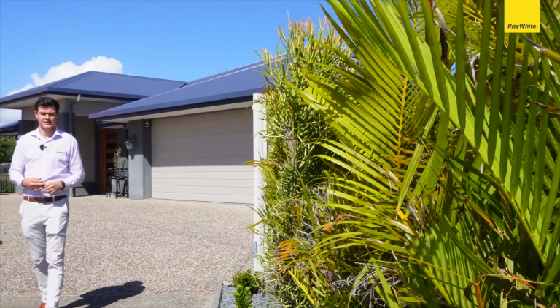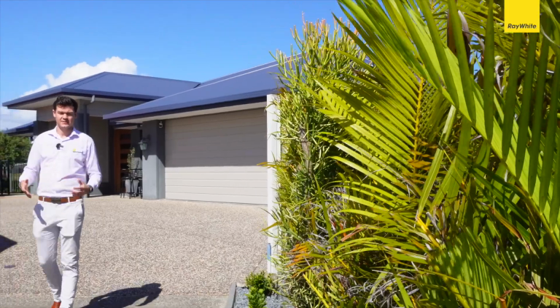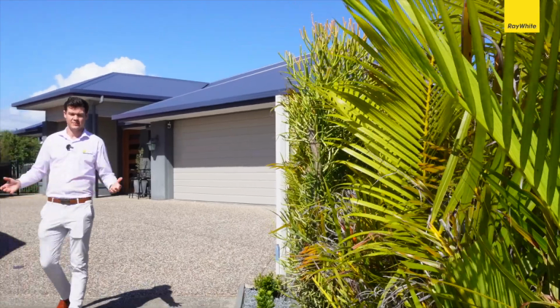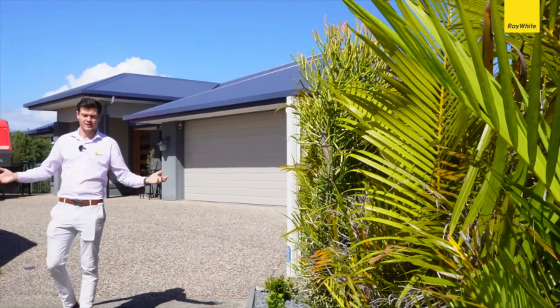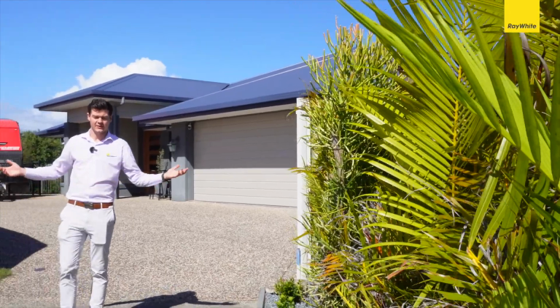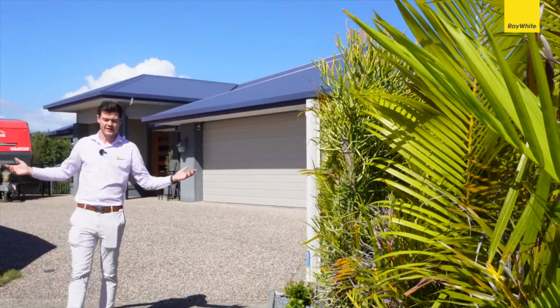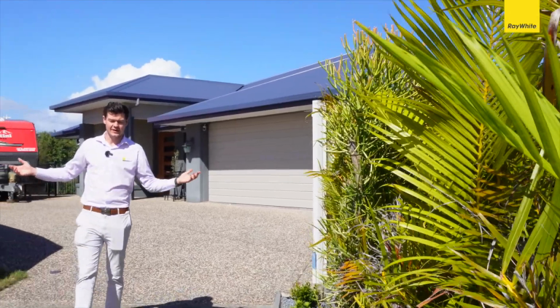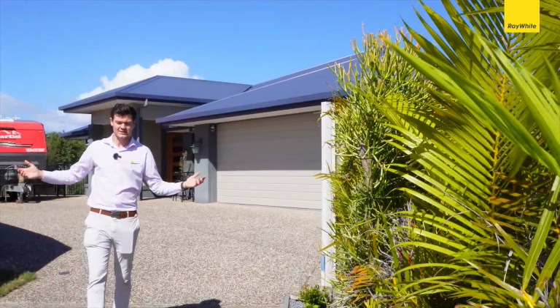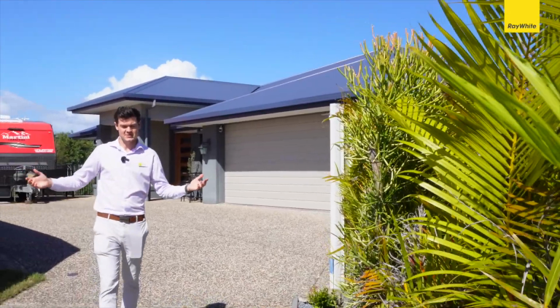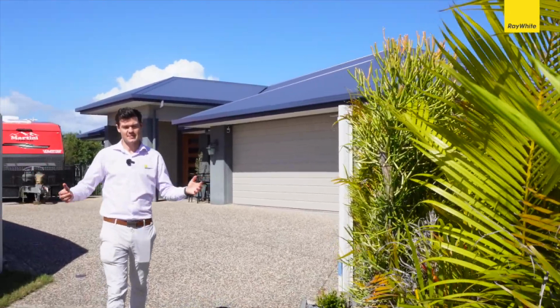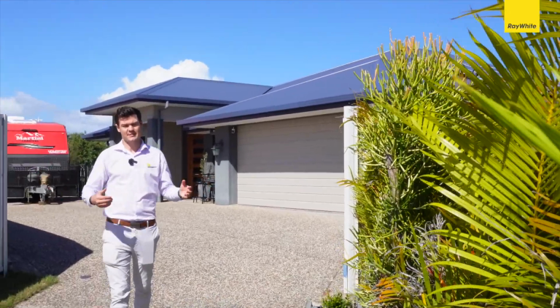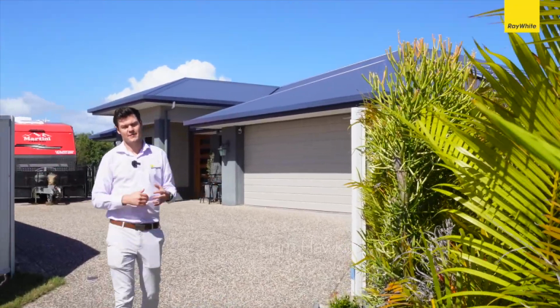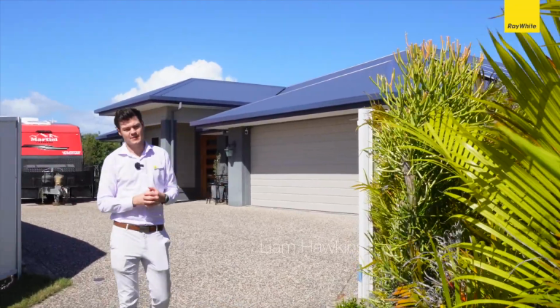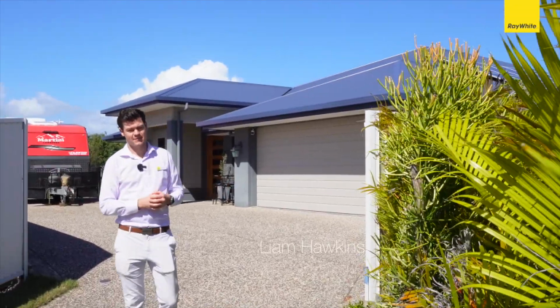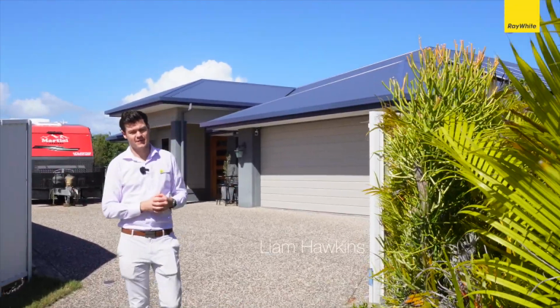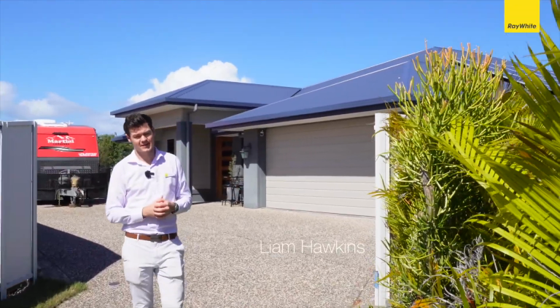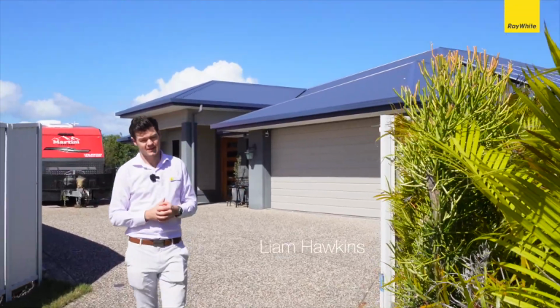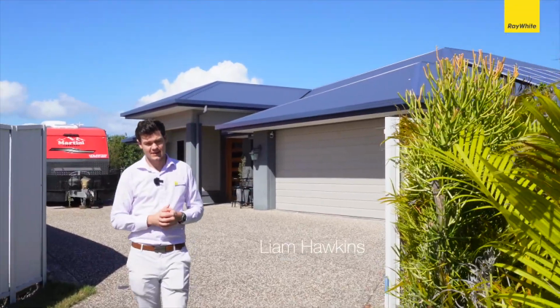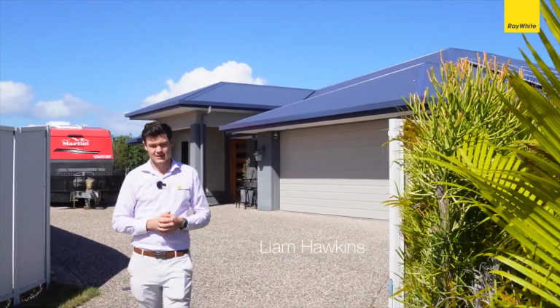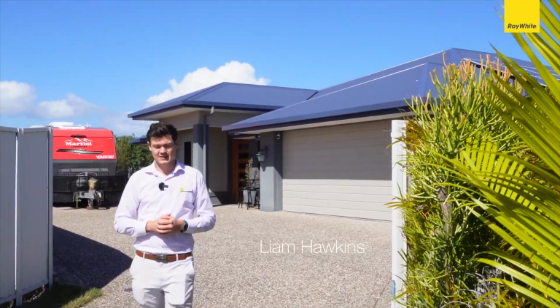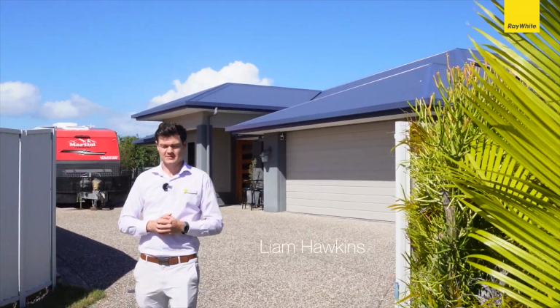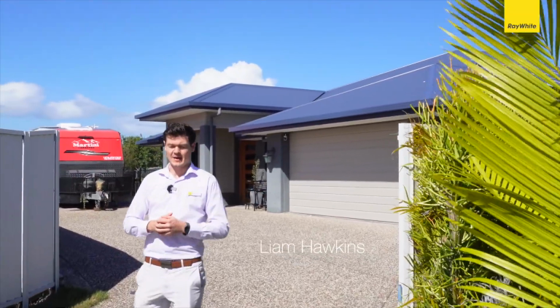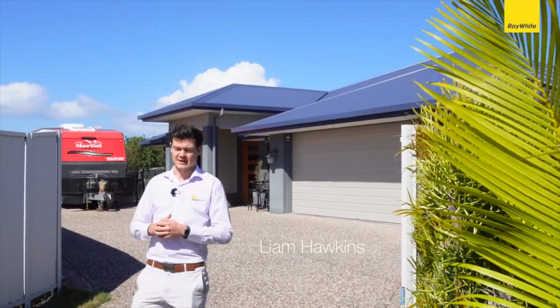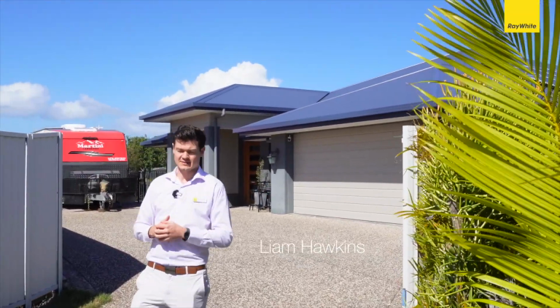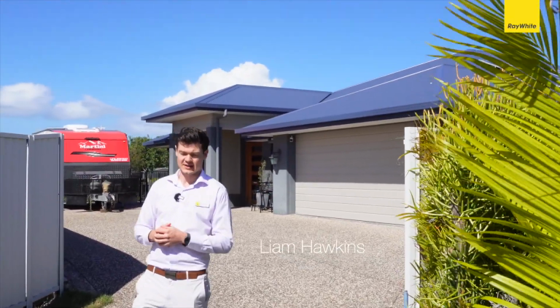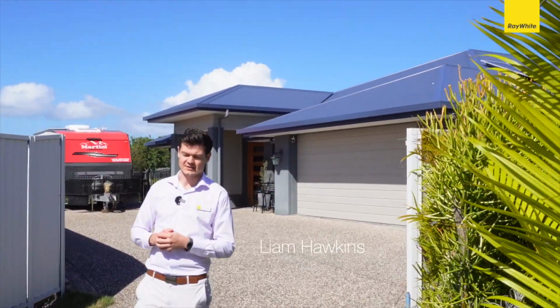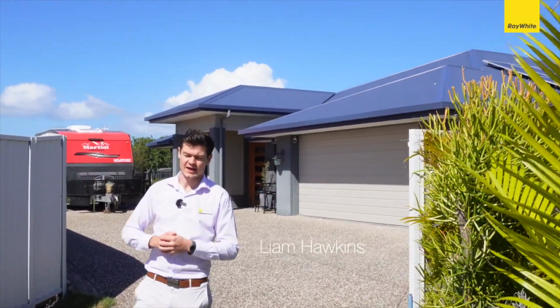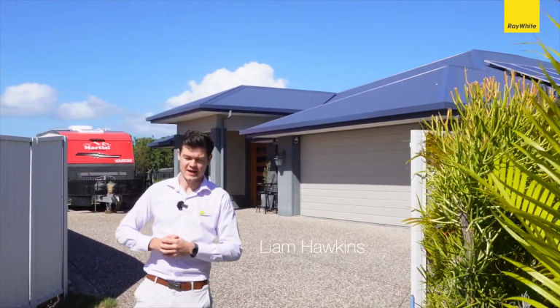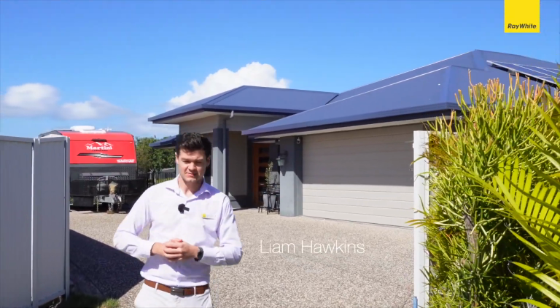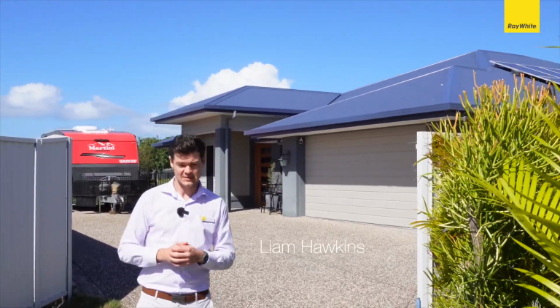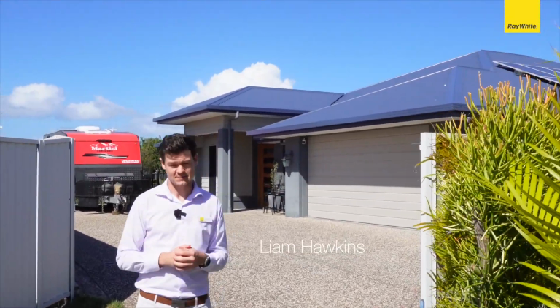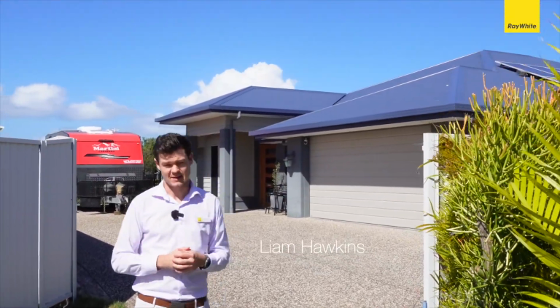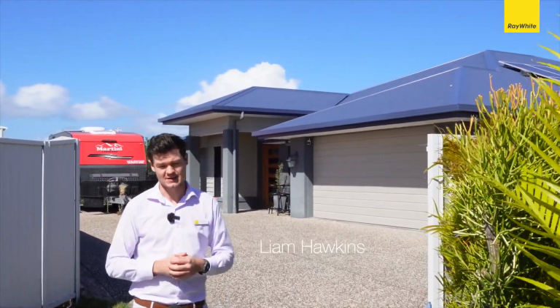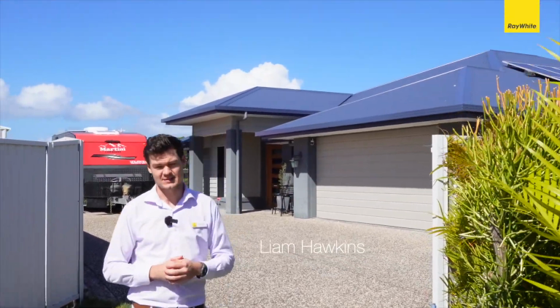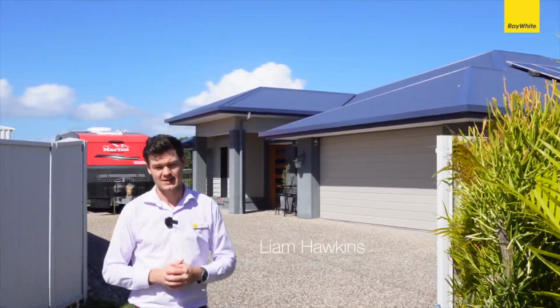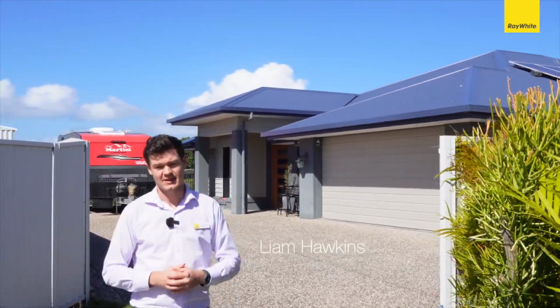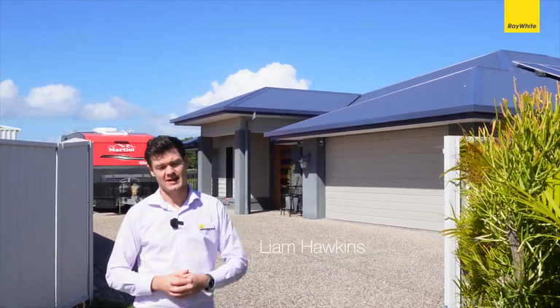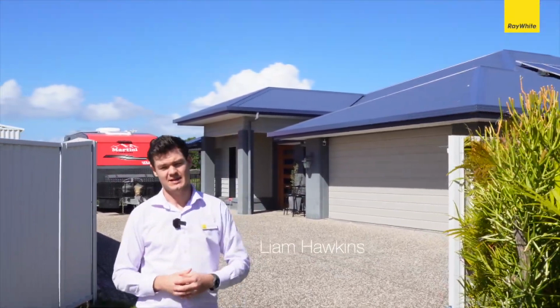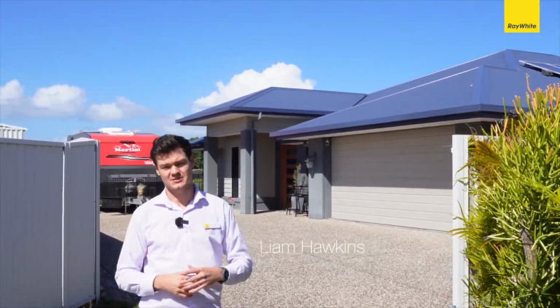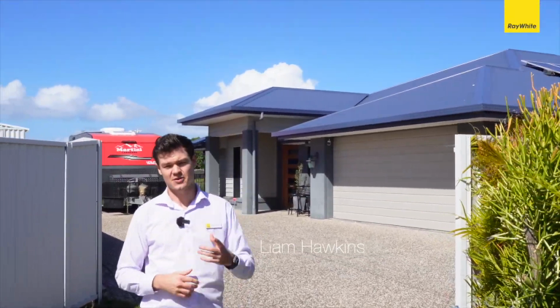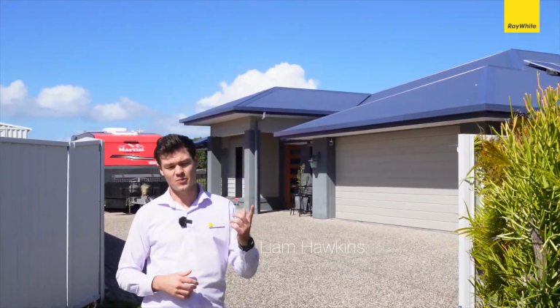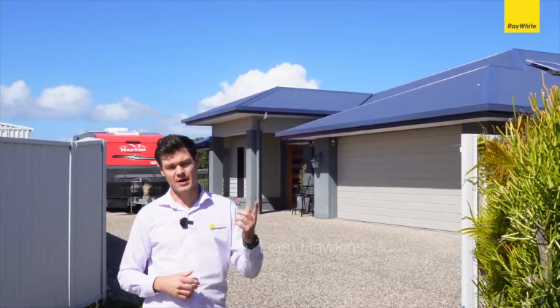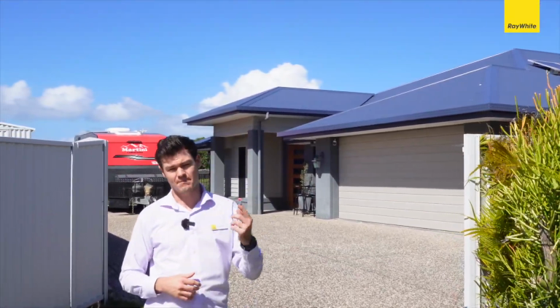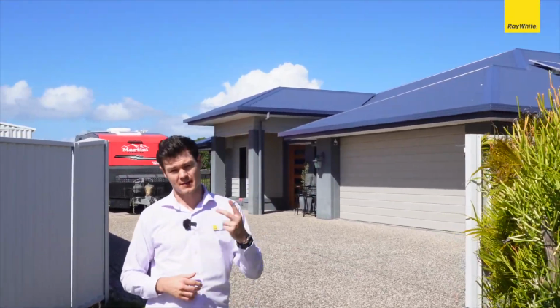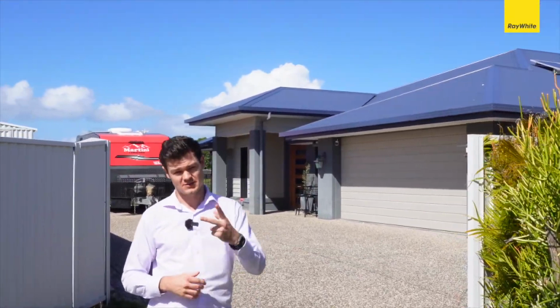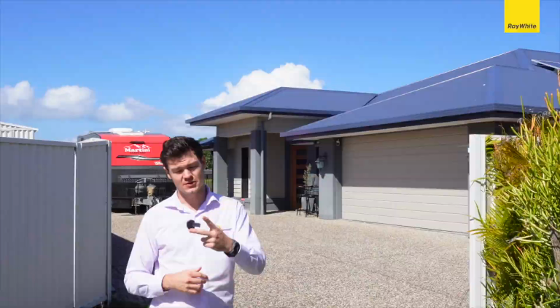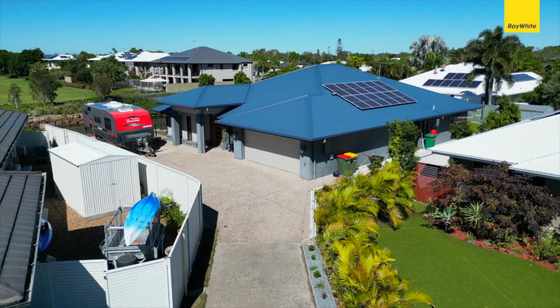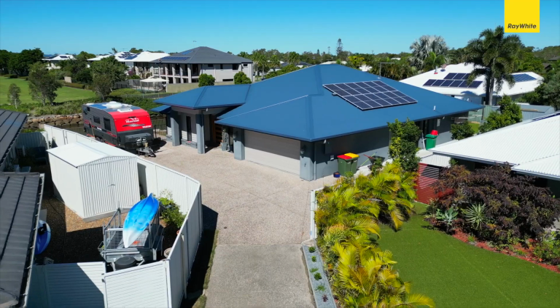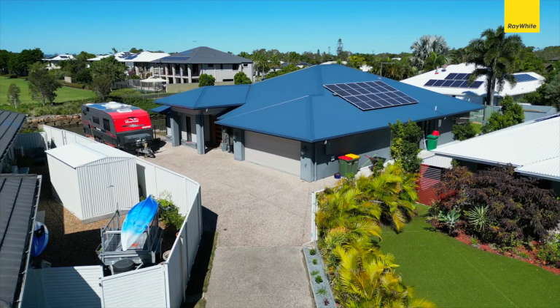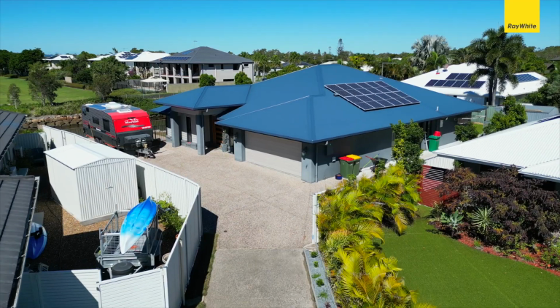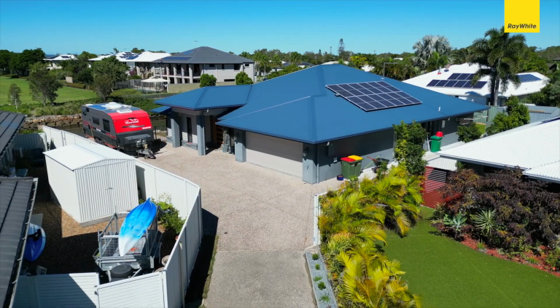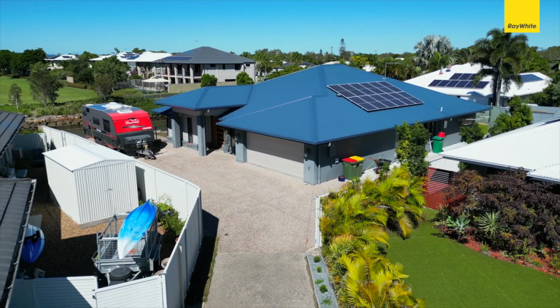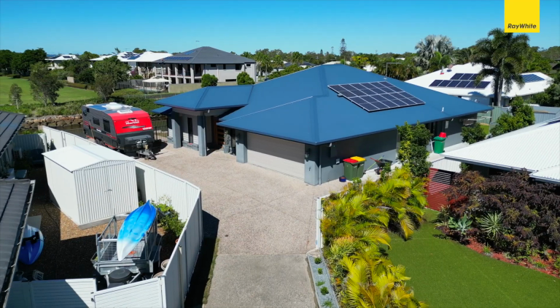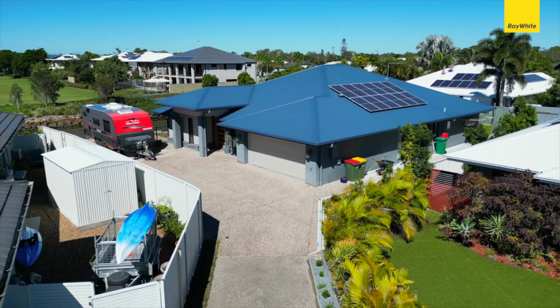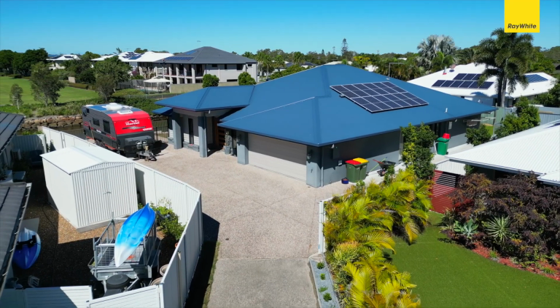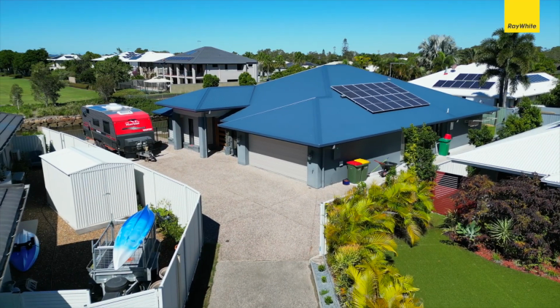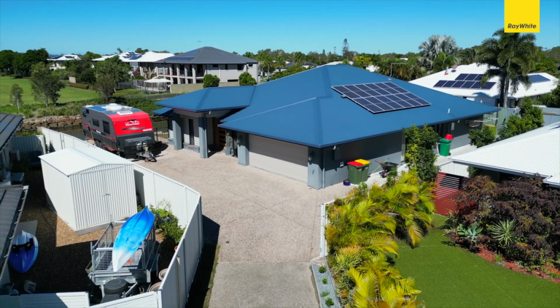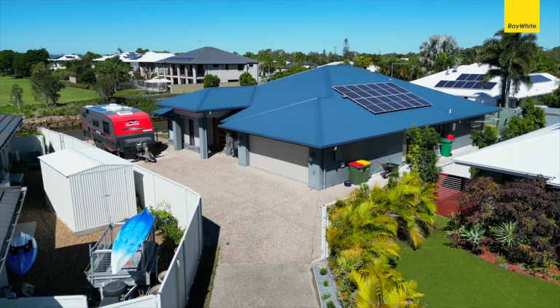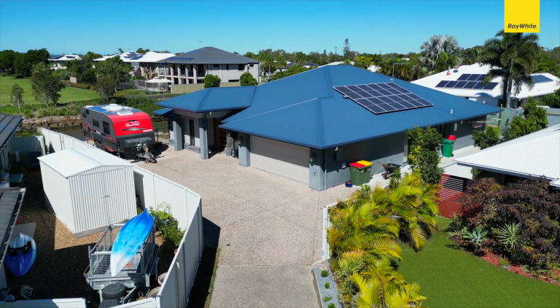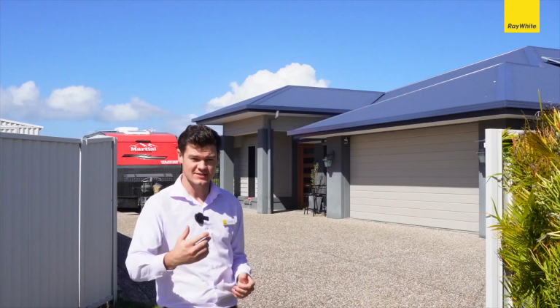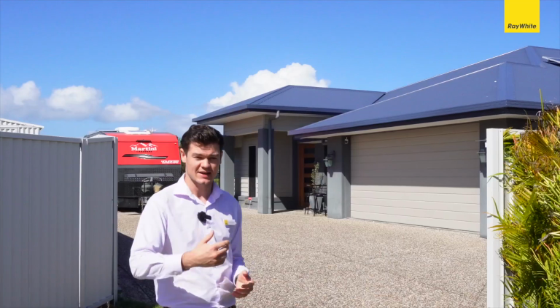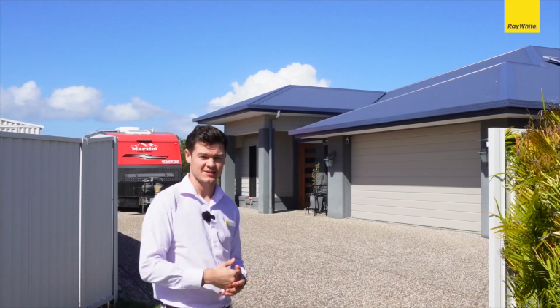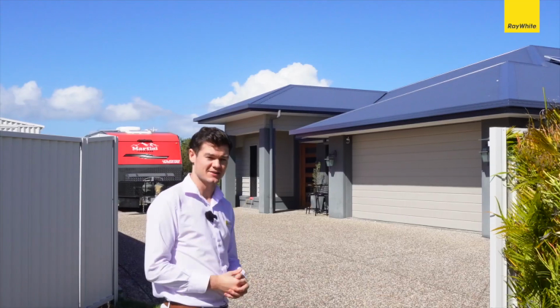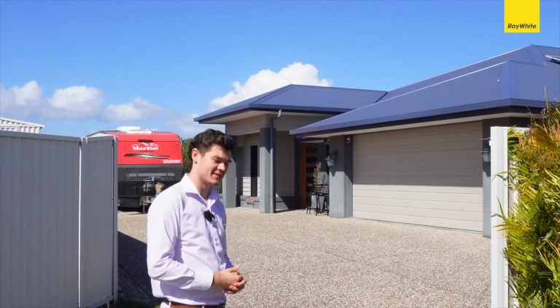While quite unassuming from the front, this house has heaps of space. It has not one, but two side accesses. Let's go take a look.